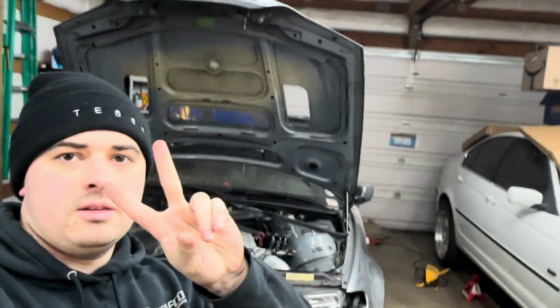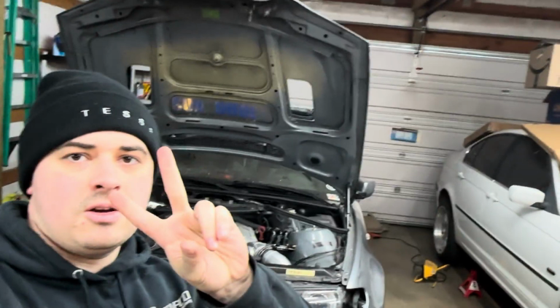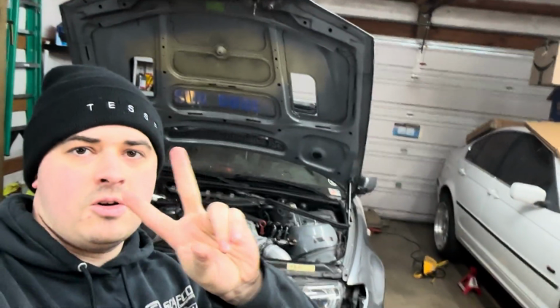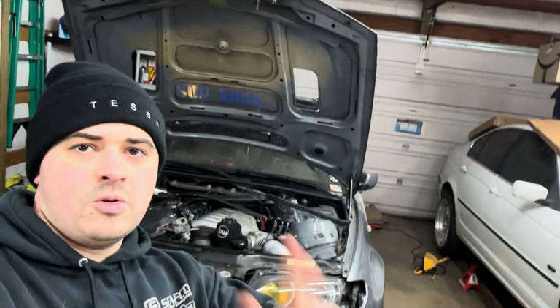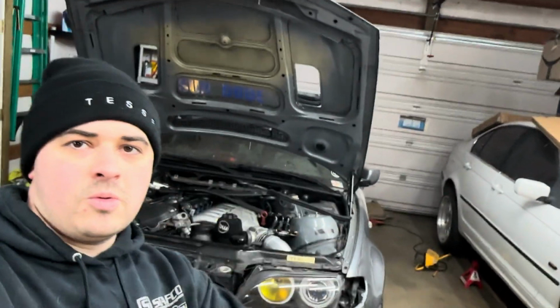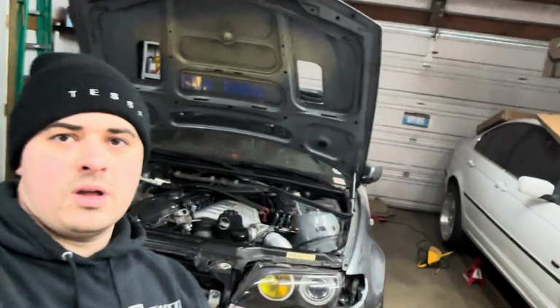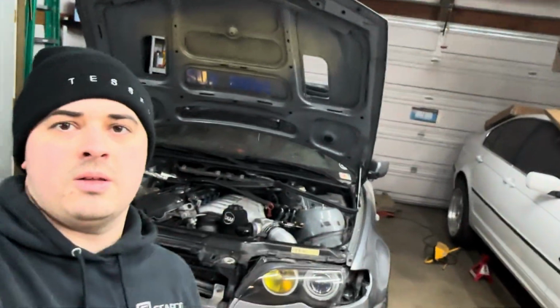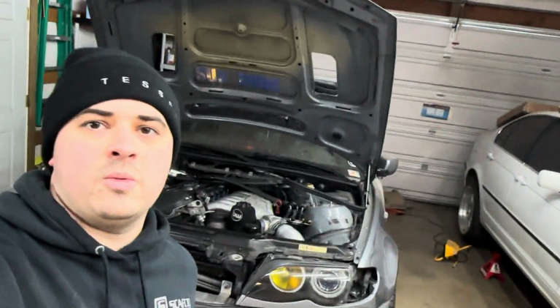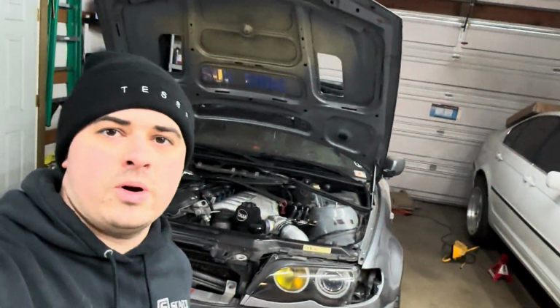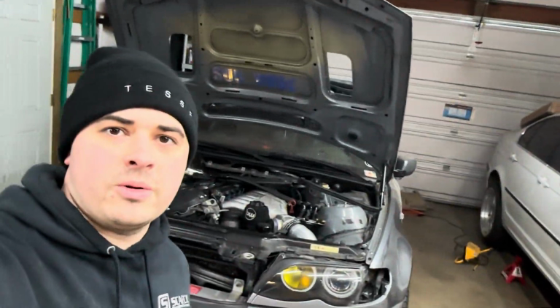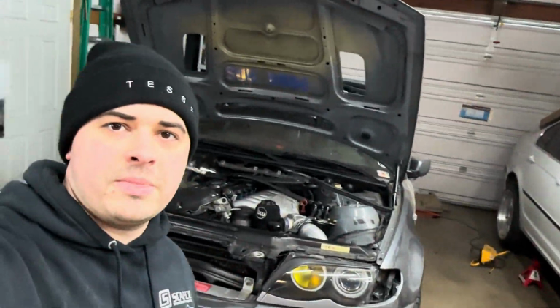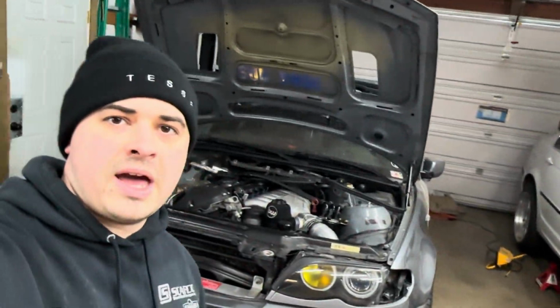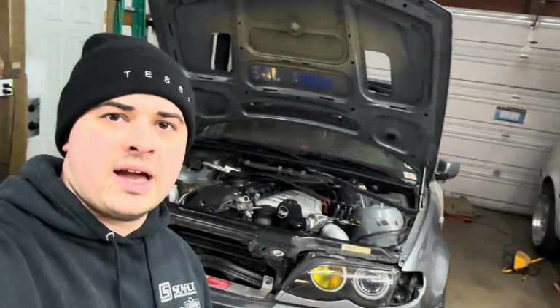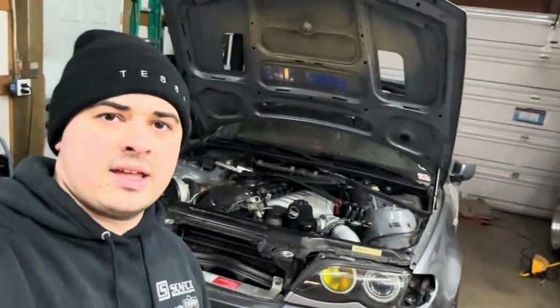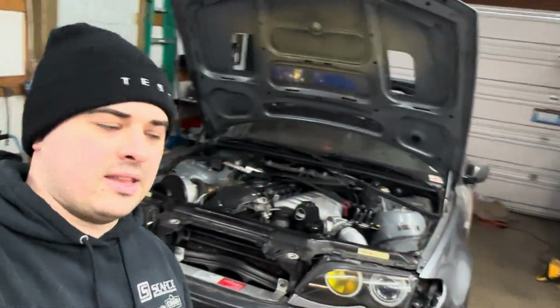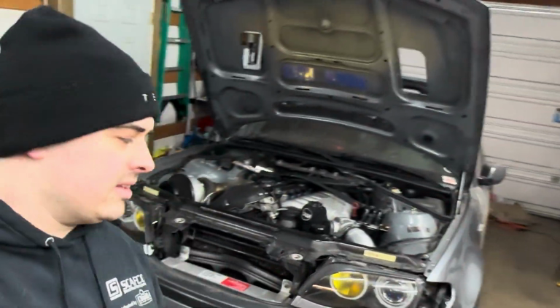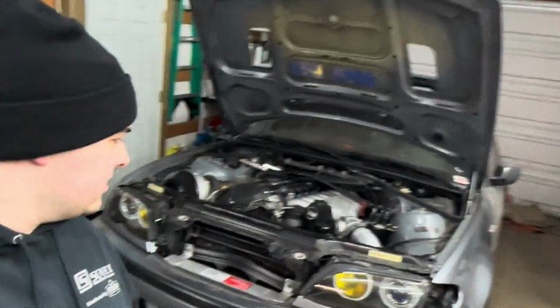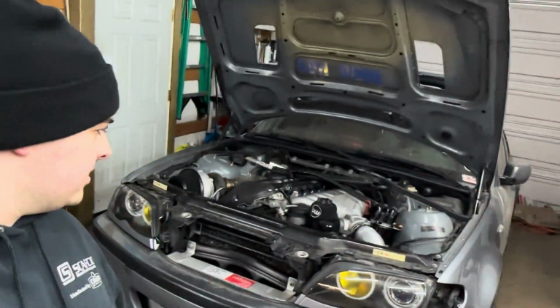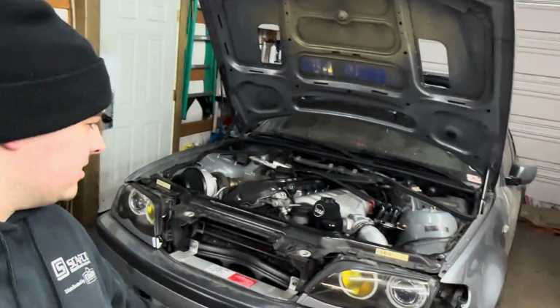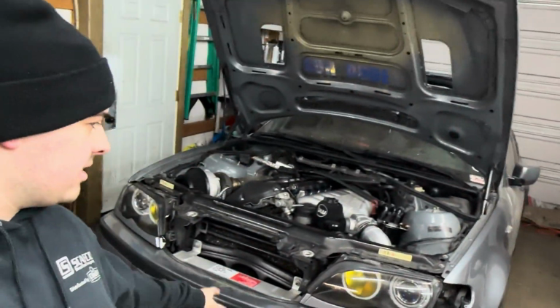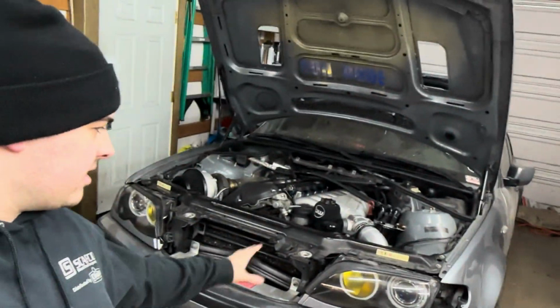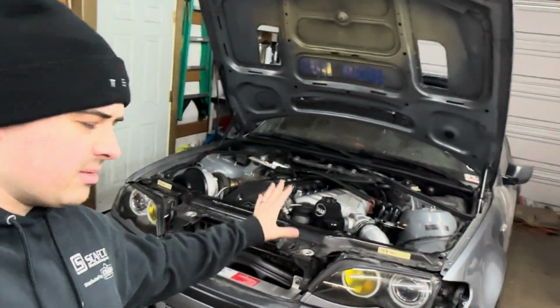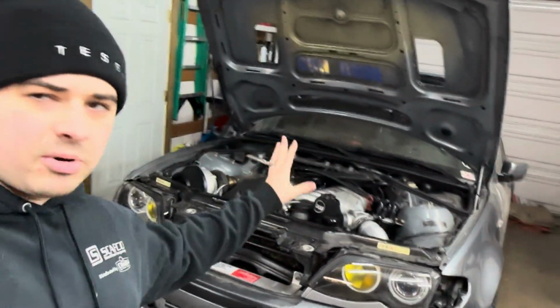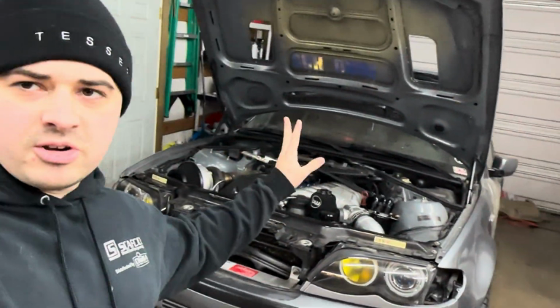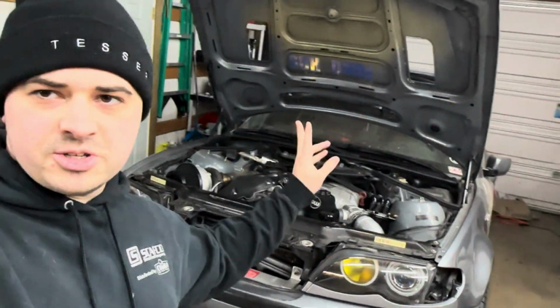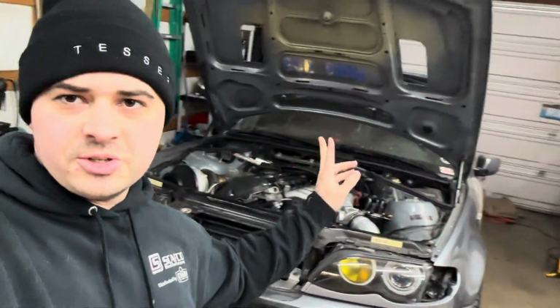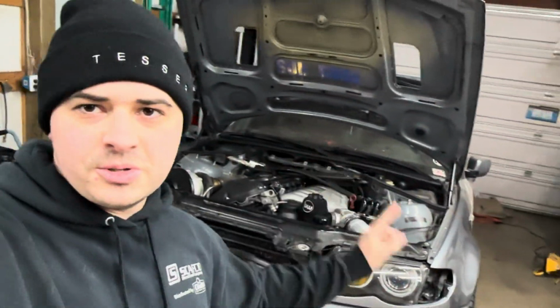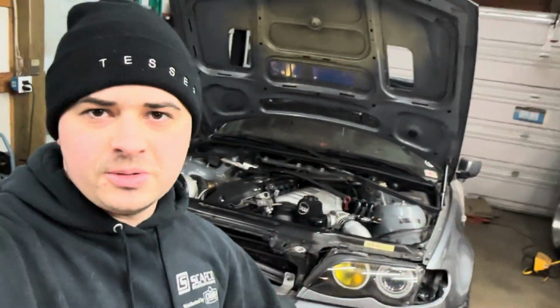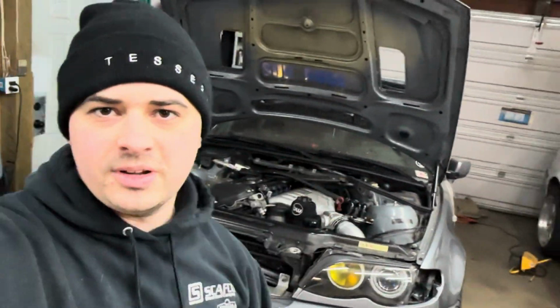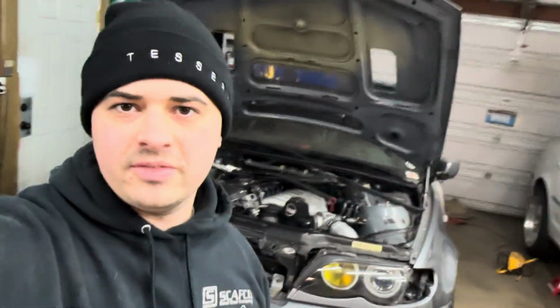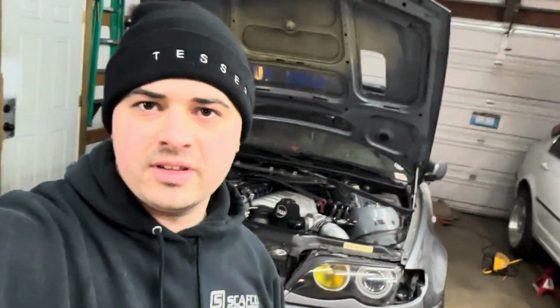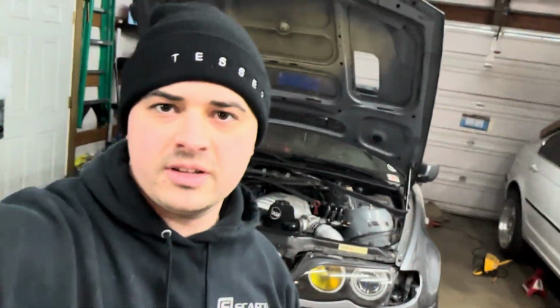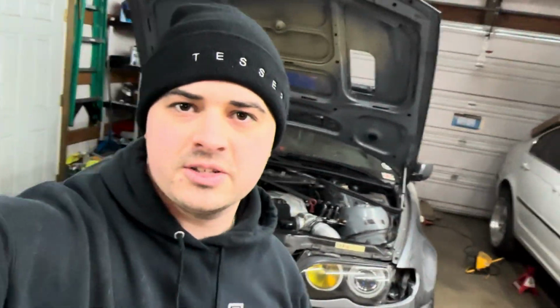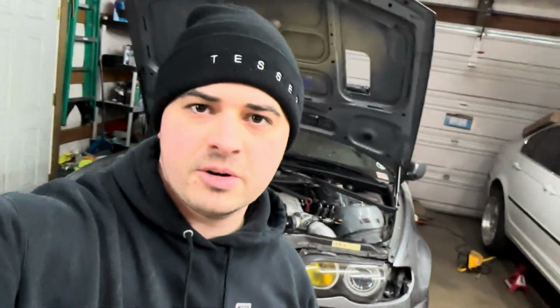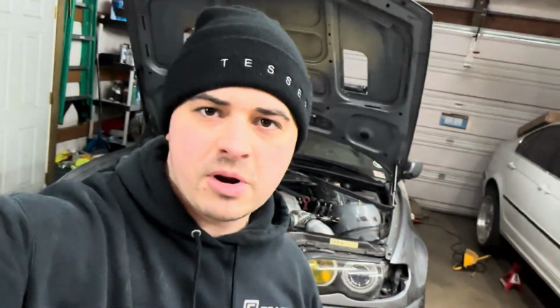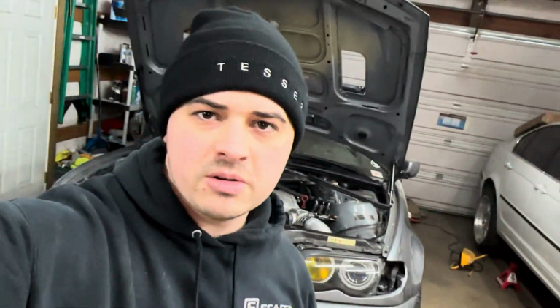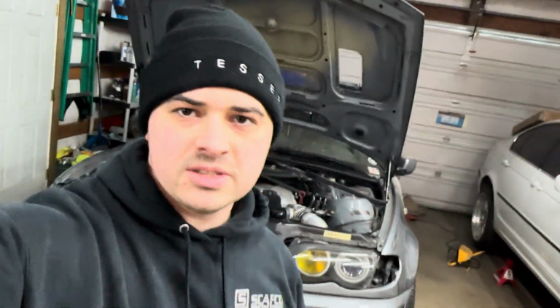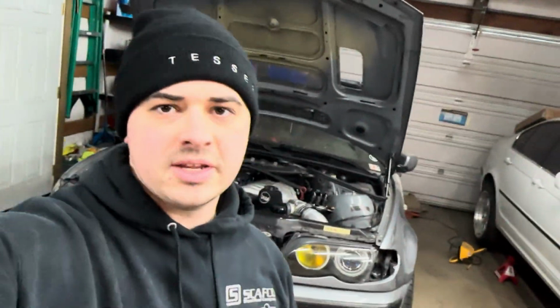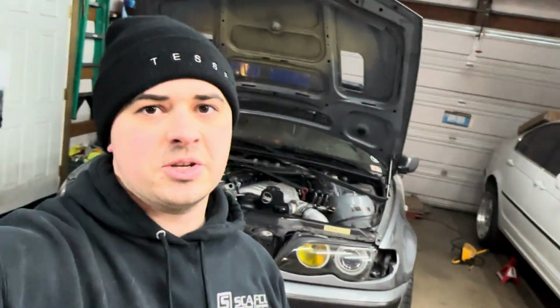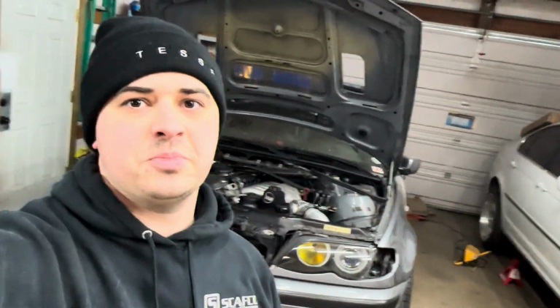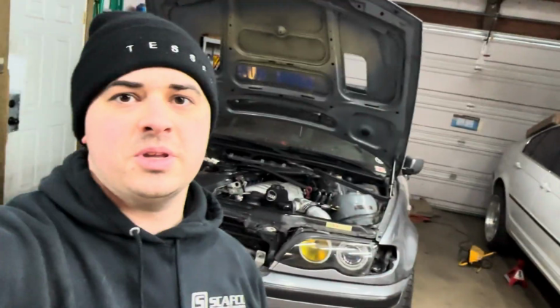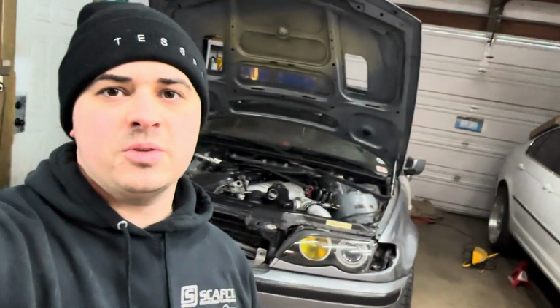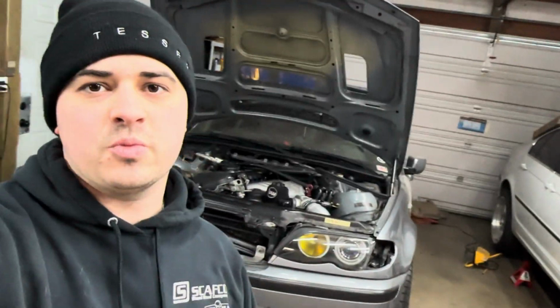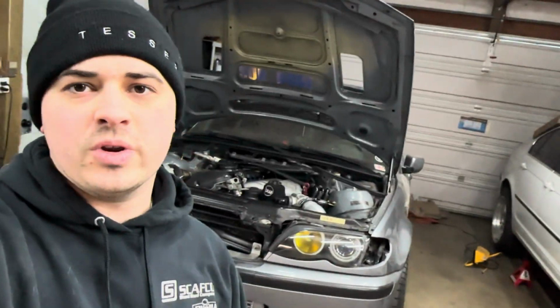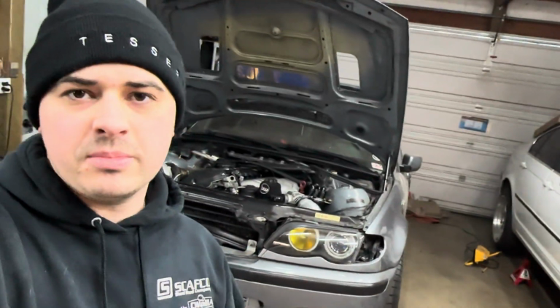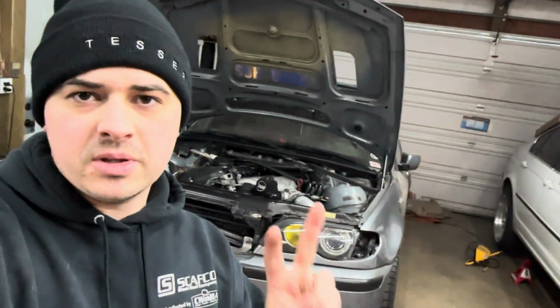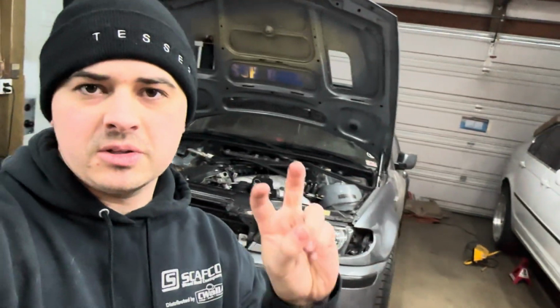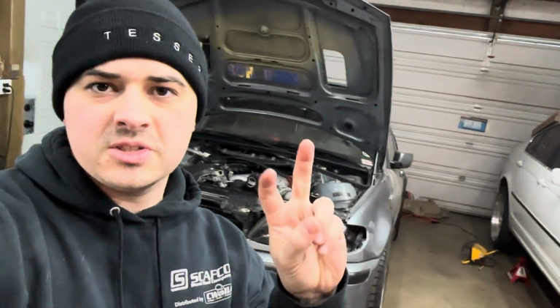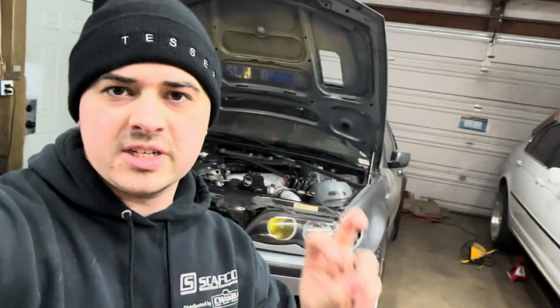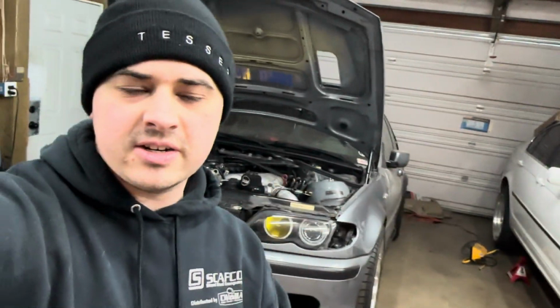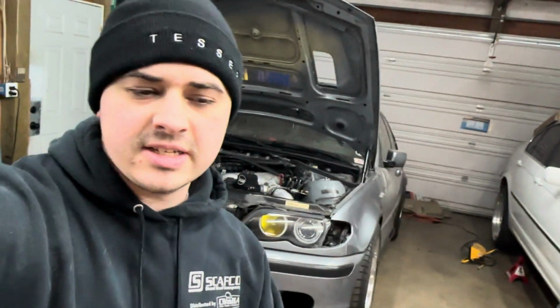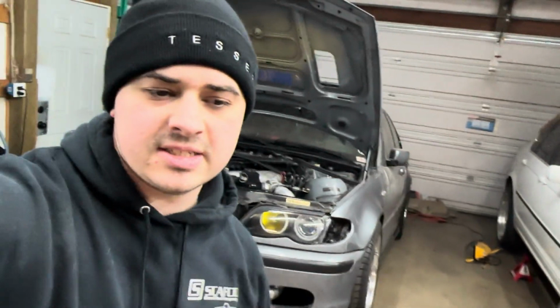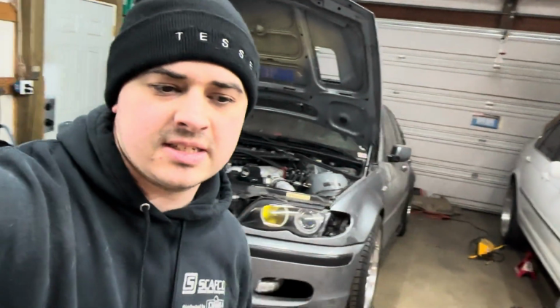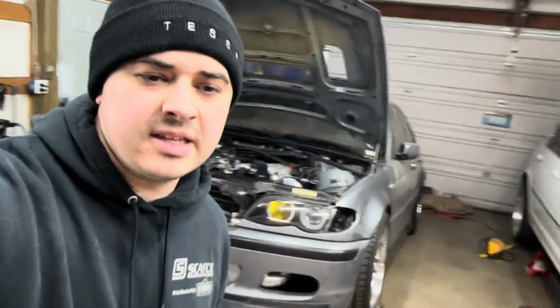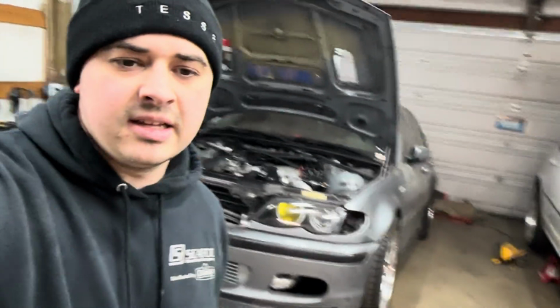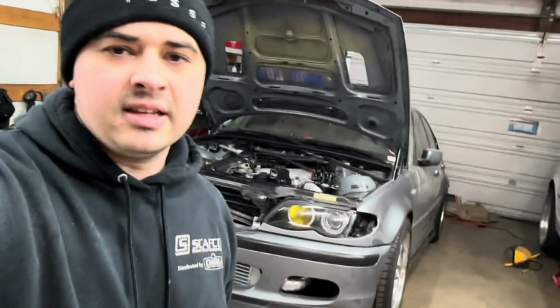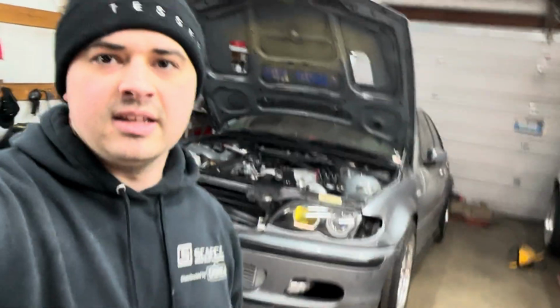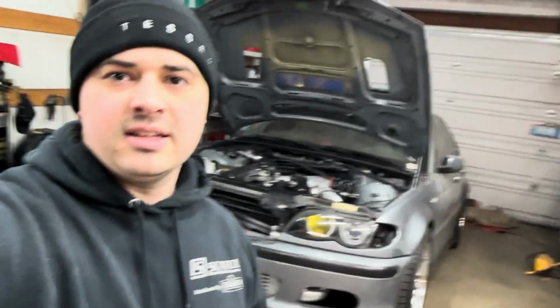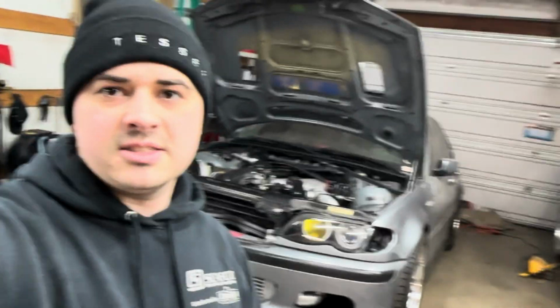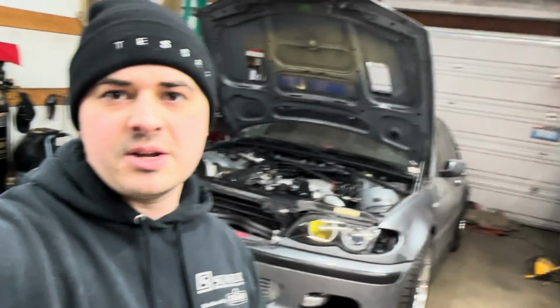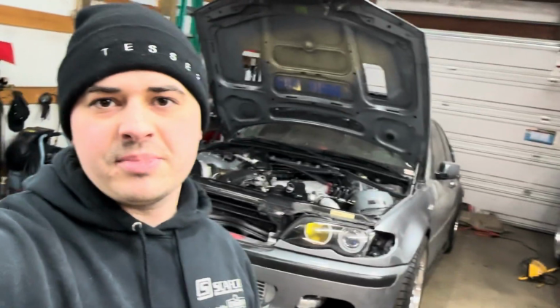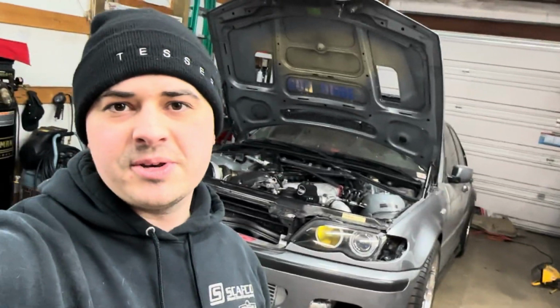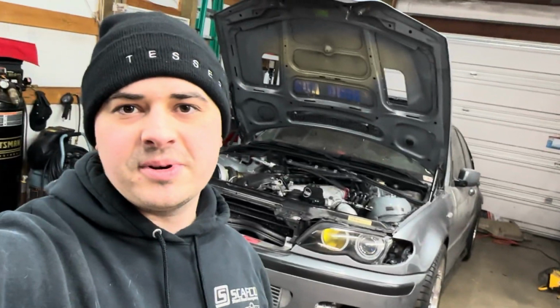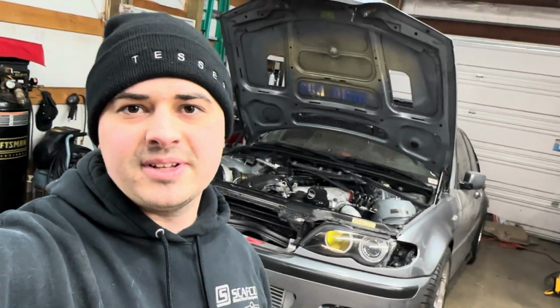Welcome back — this is part two of the turbo ZHP rebuild series. Let's jump into it.